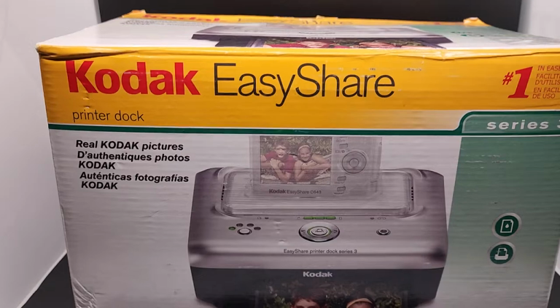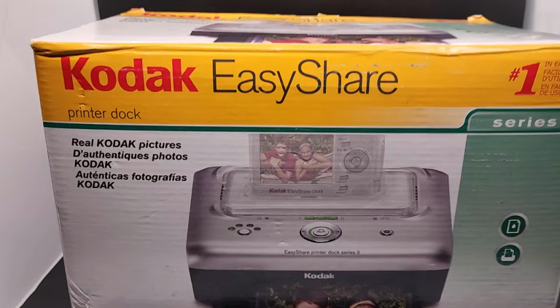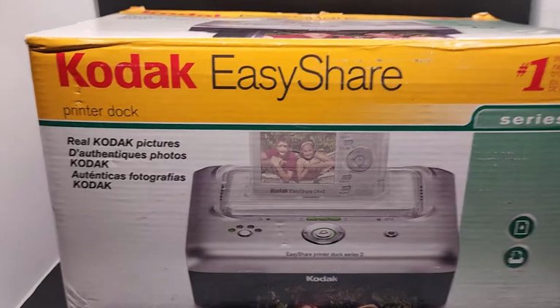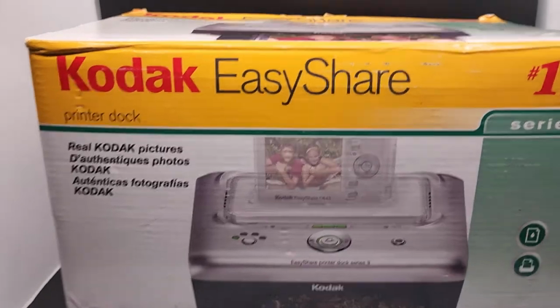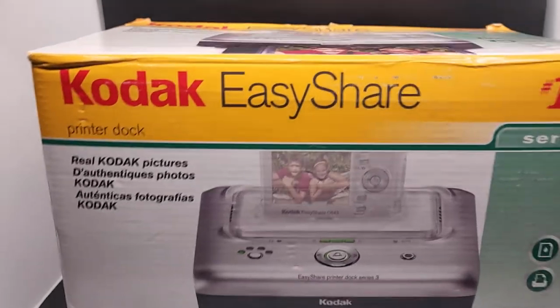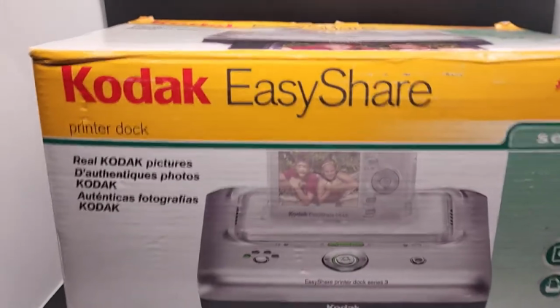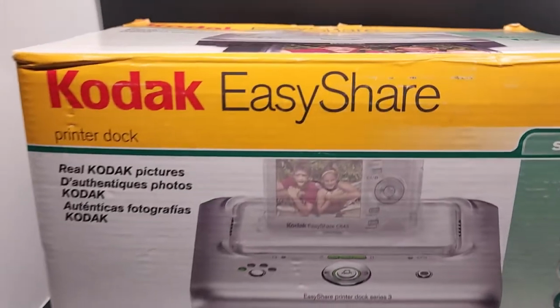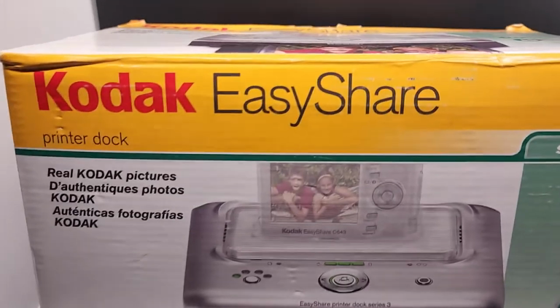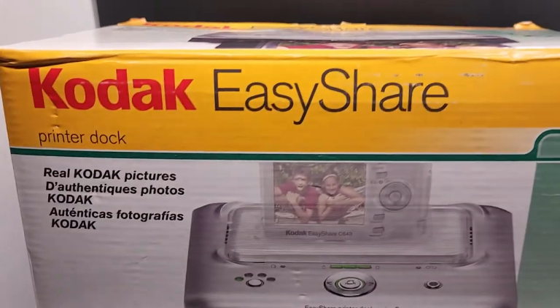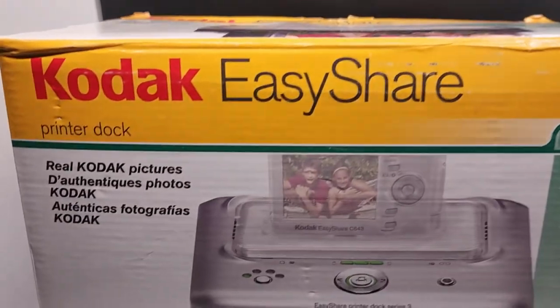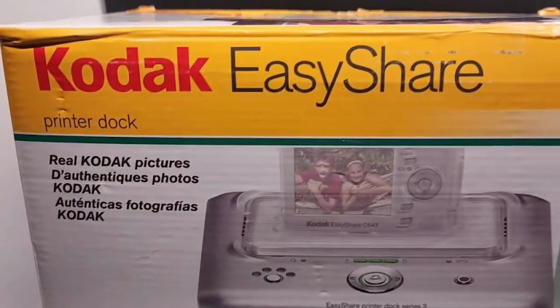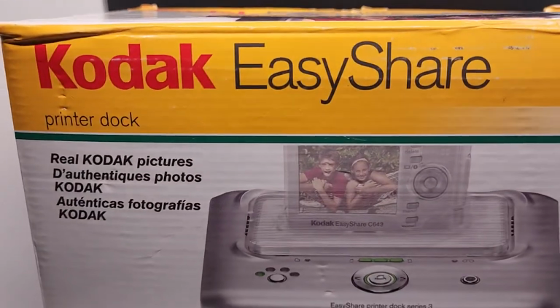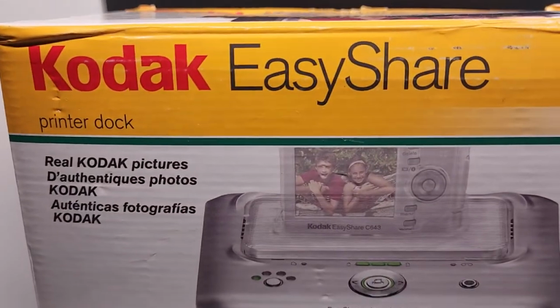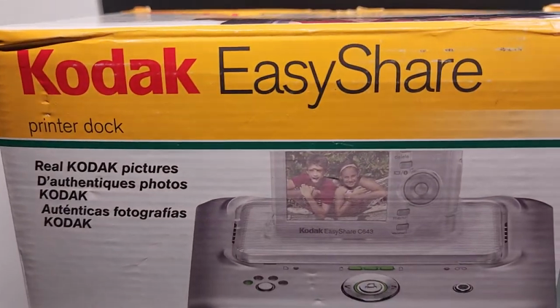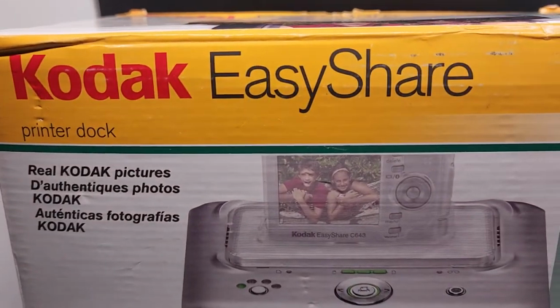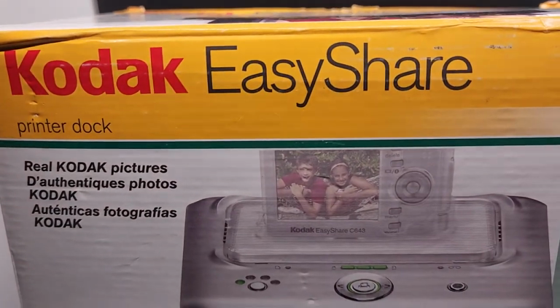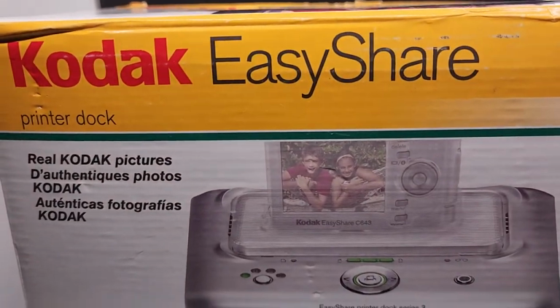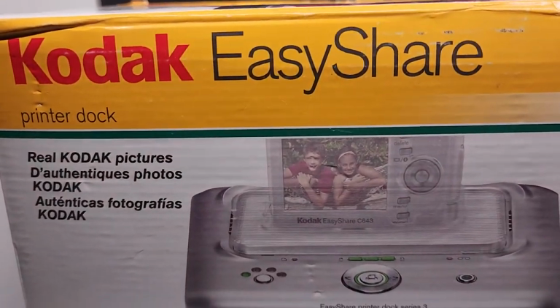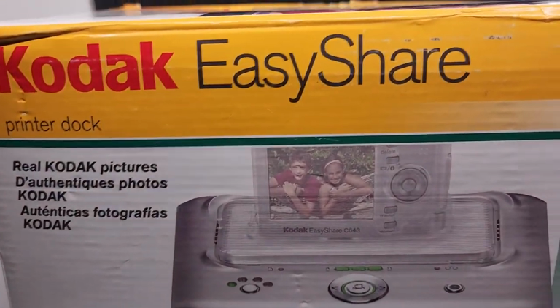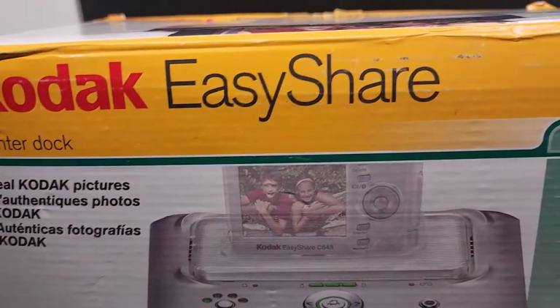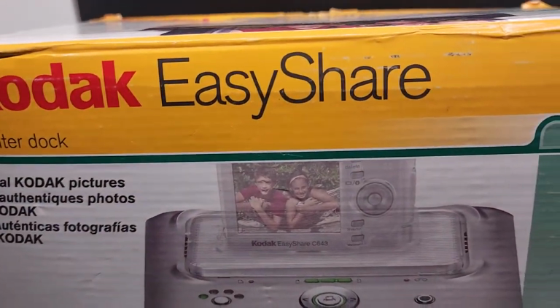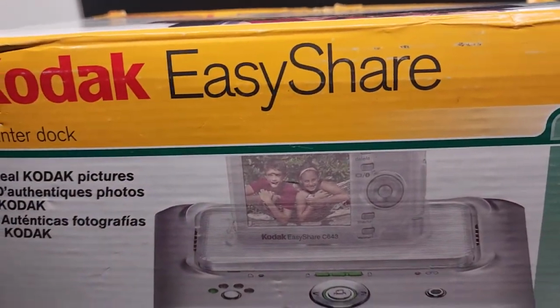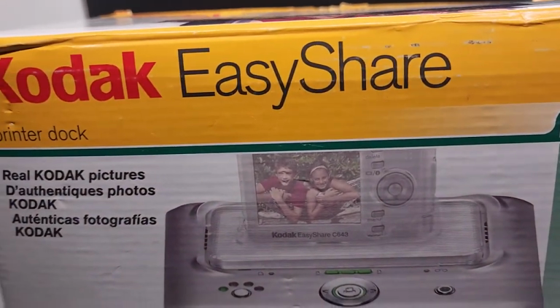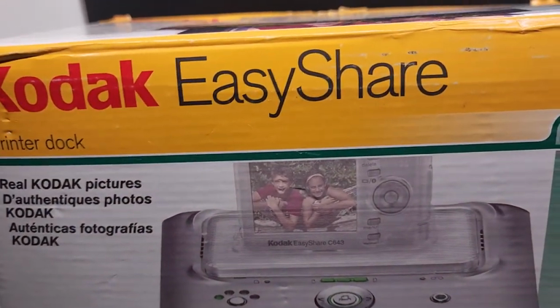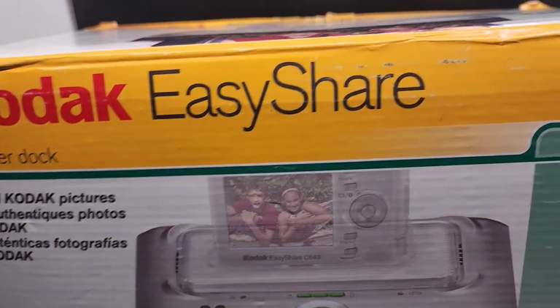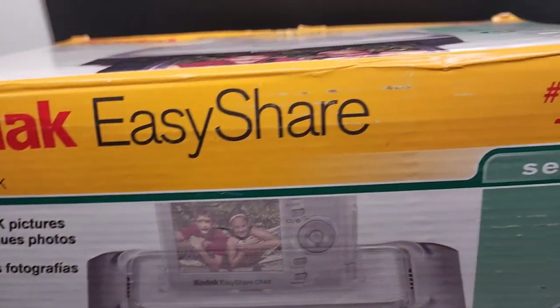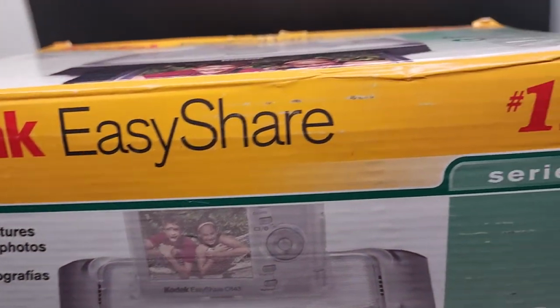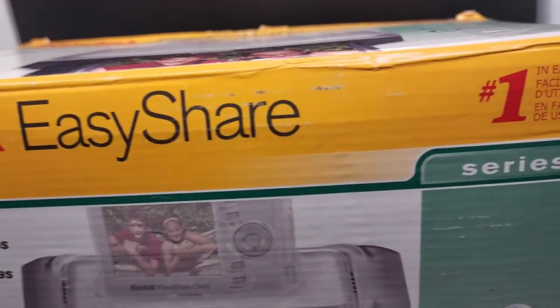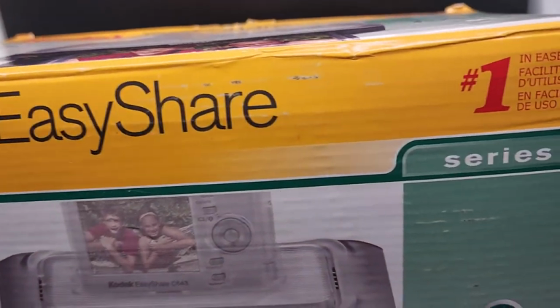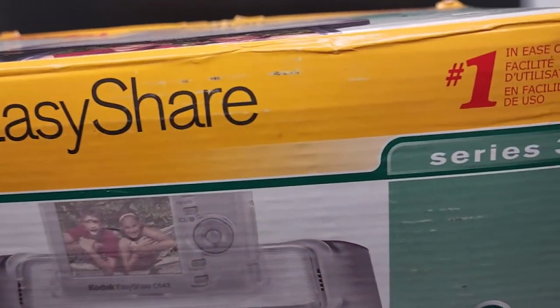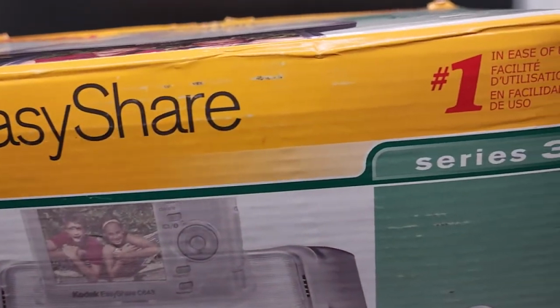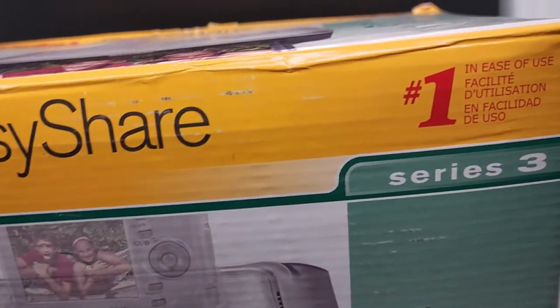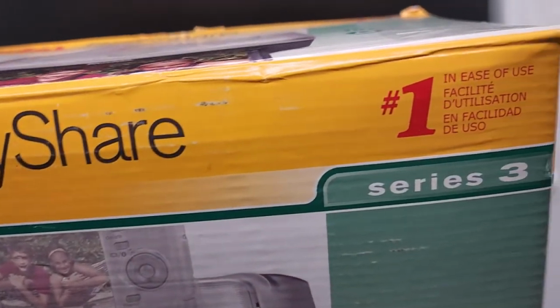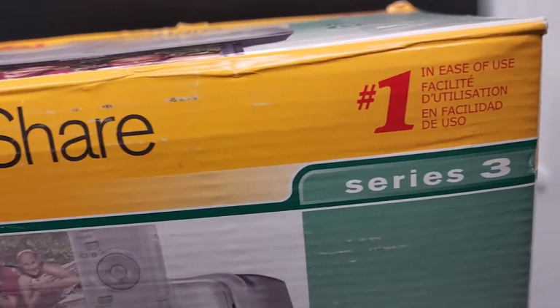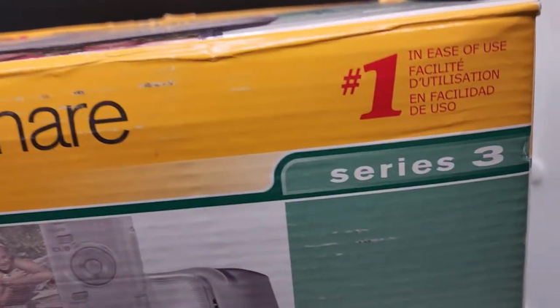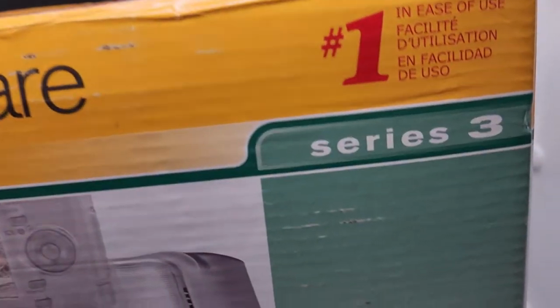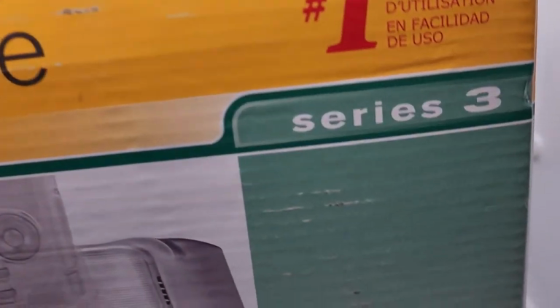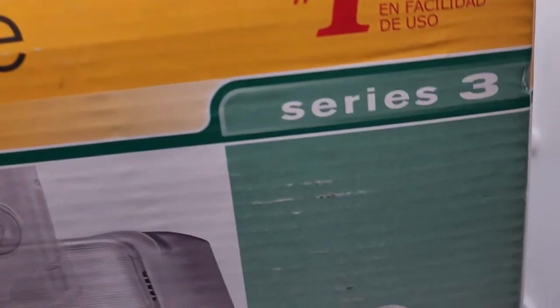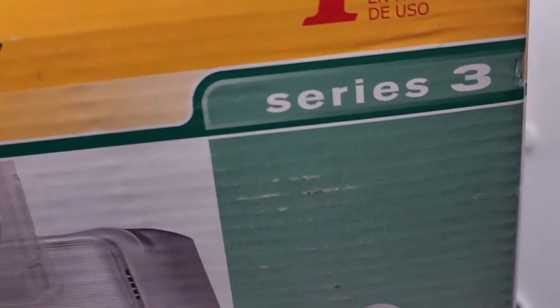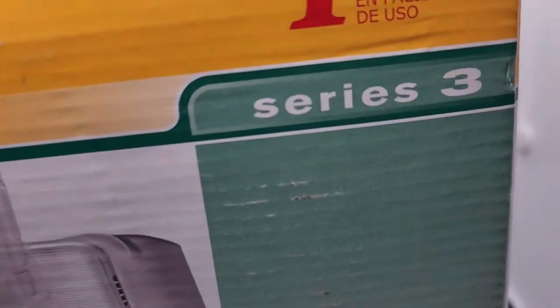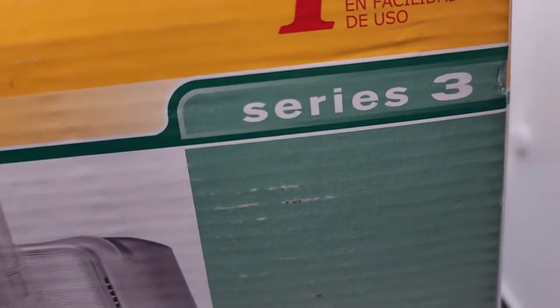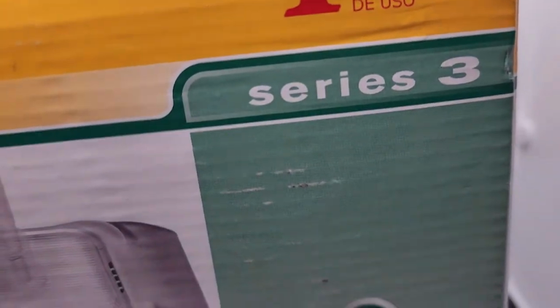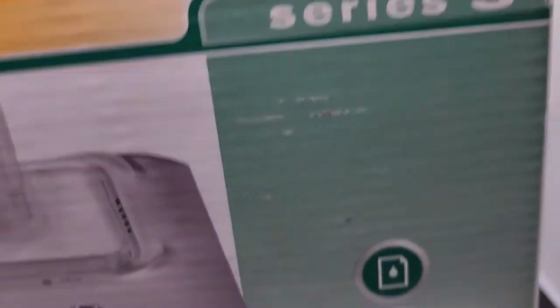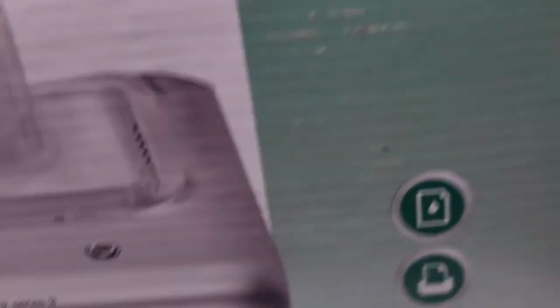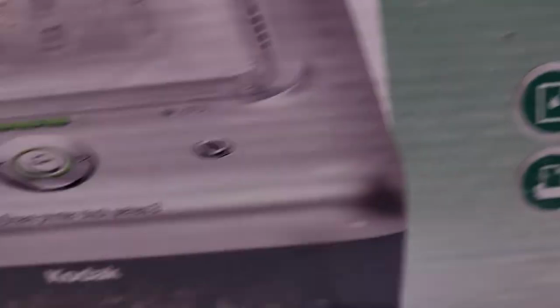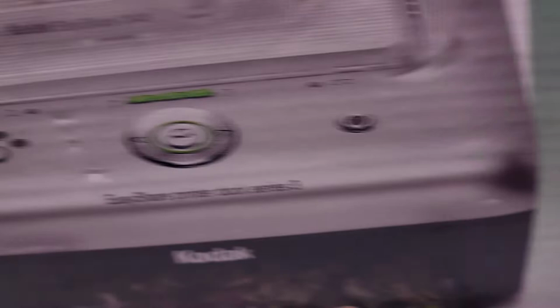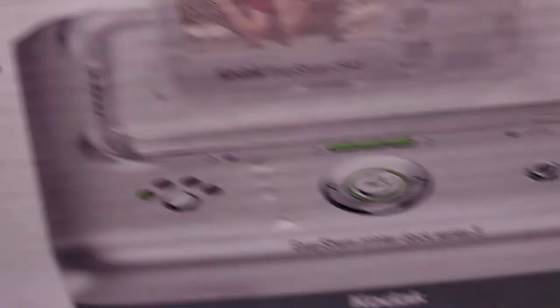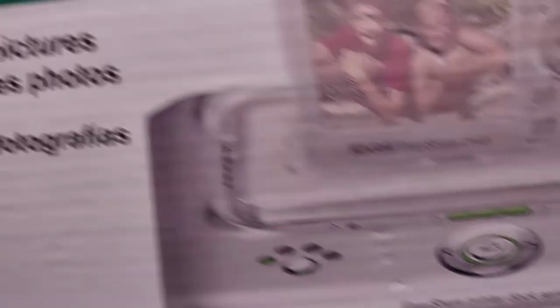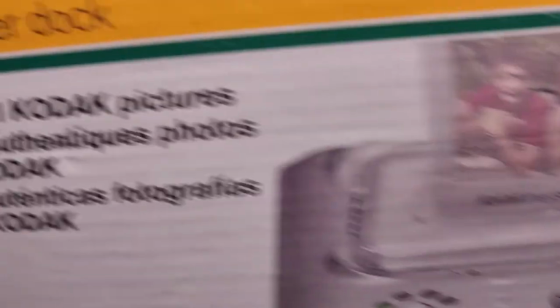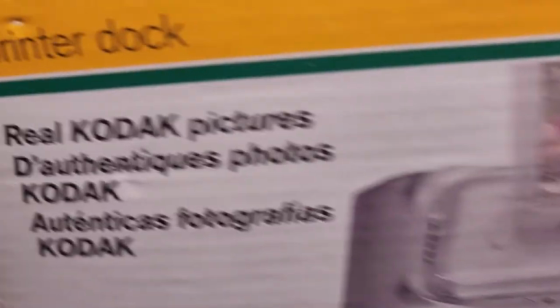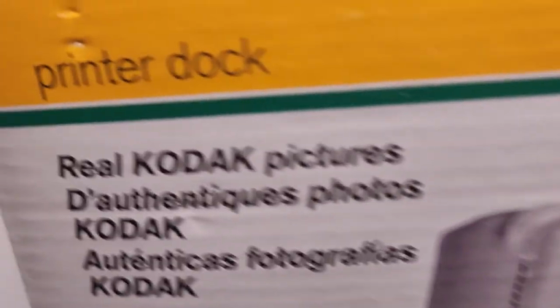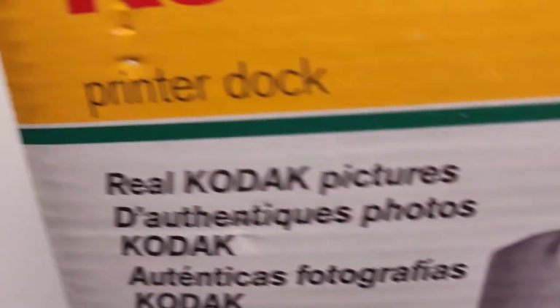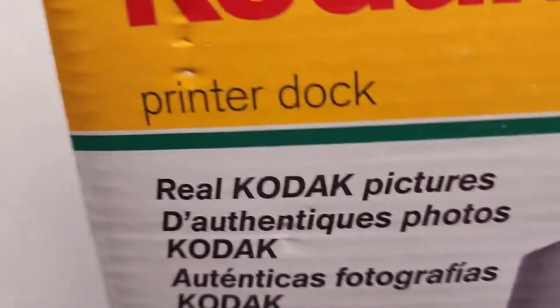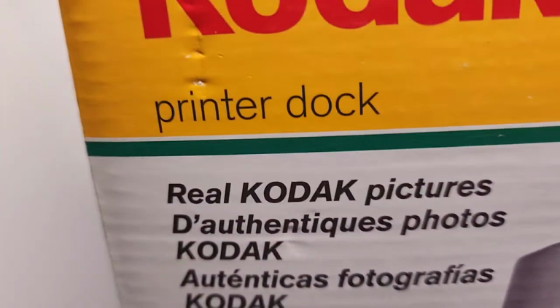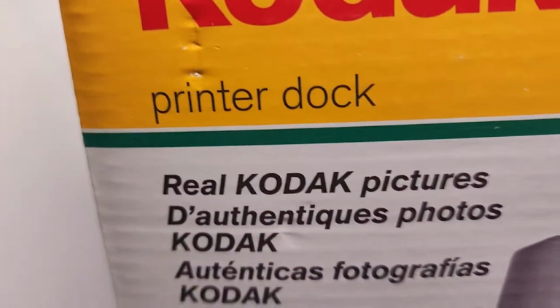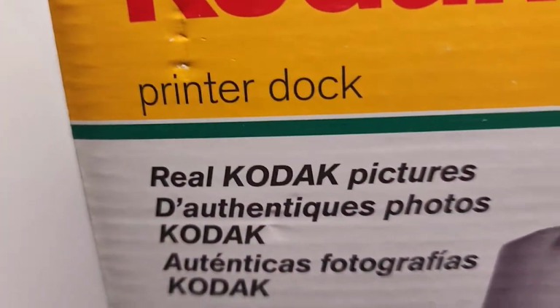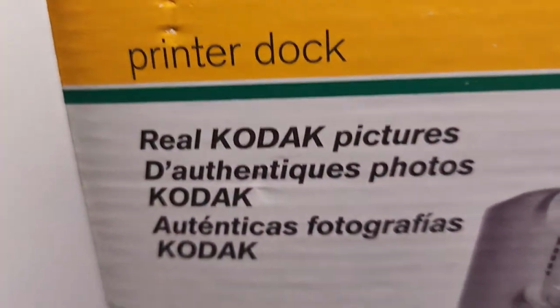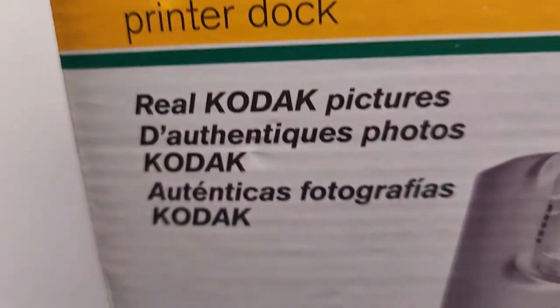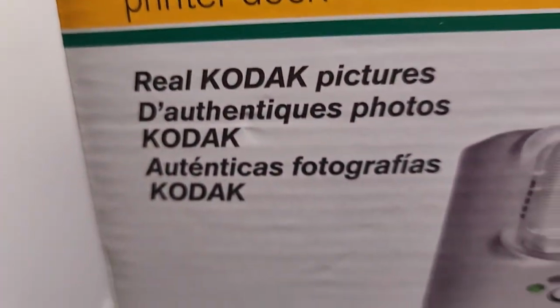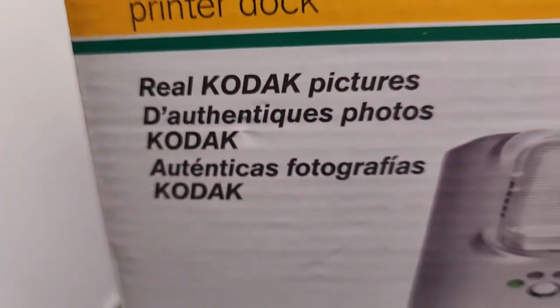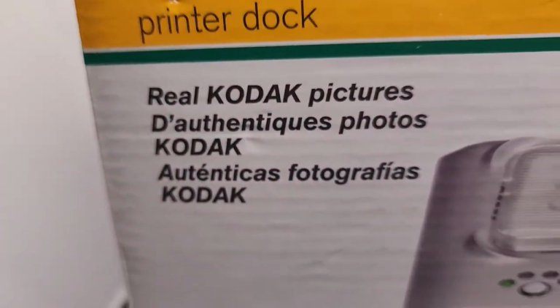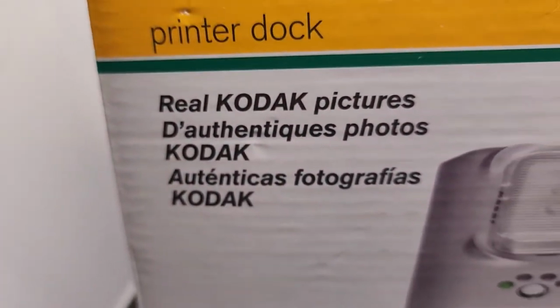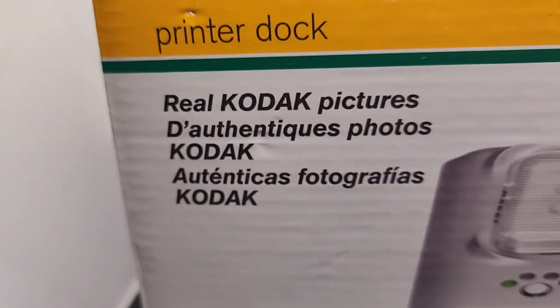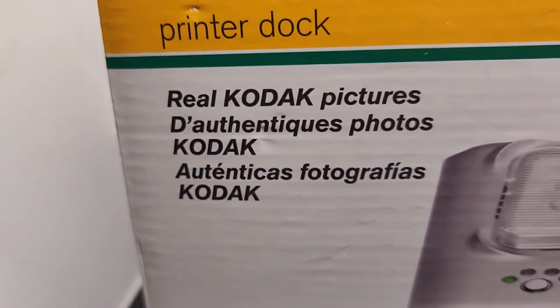Thanks for checking out the video. This is a Kodak EasyShare. This is the Series 3. This is the printer dock.